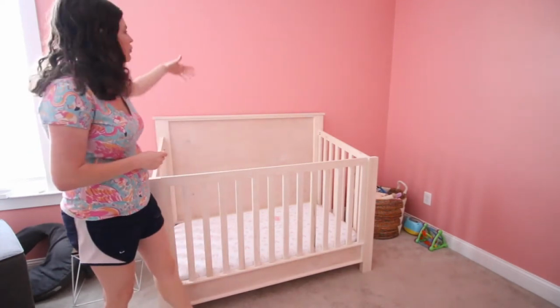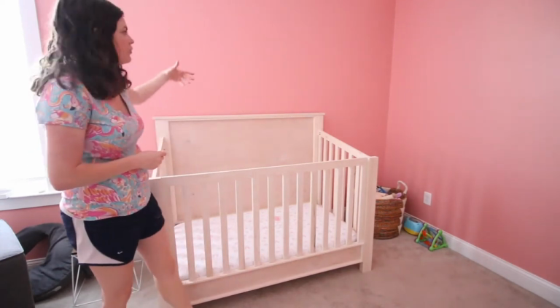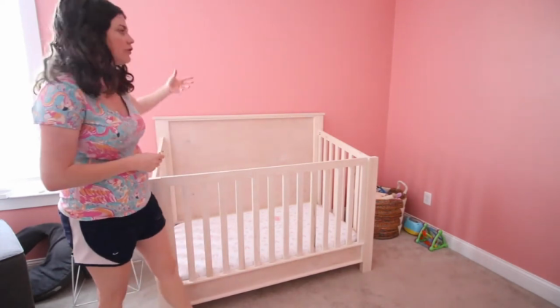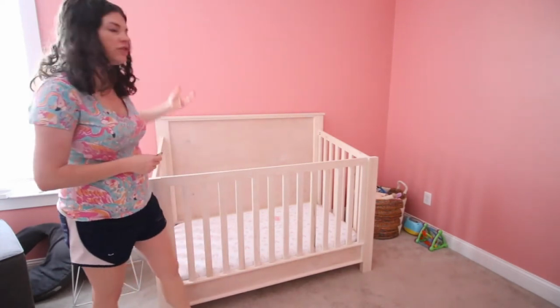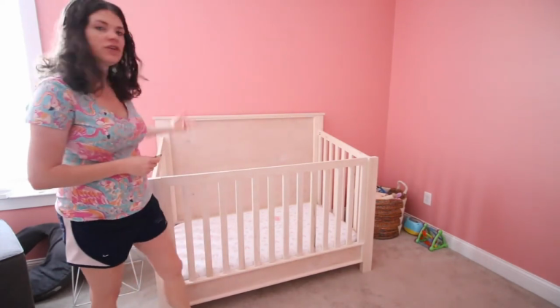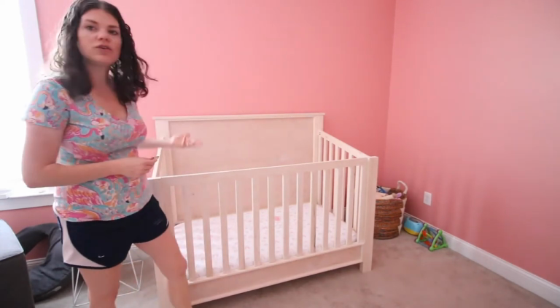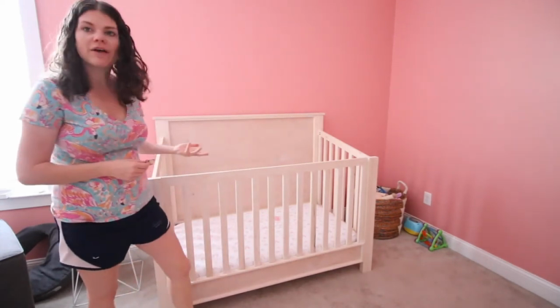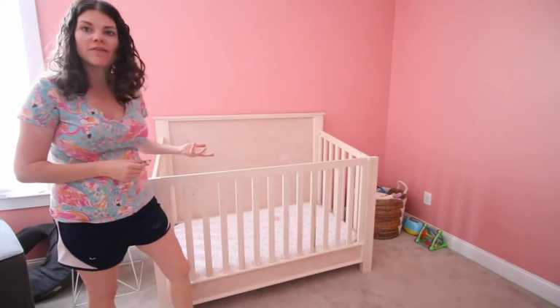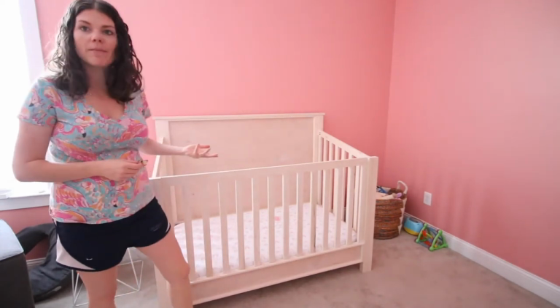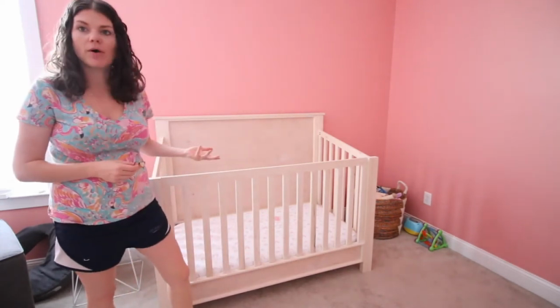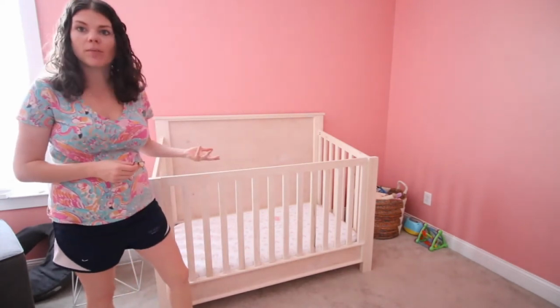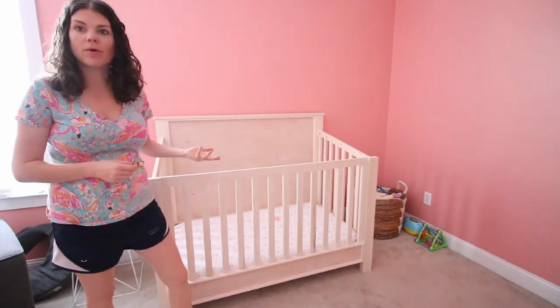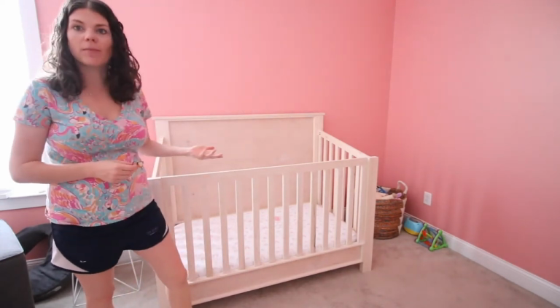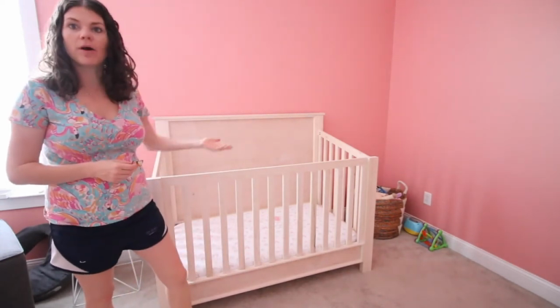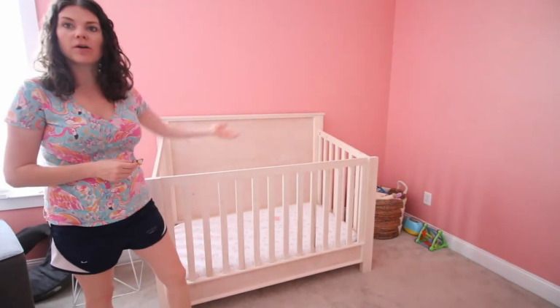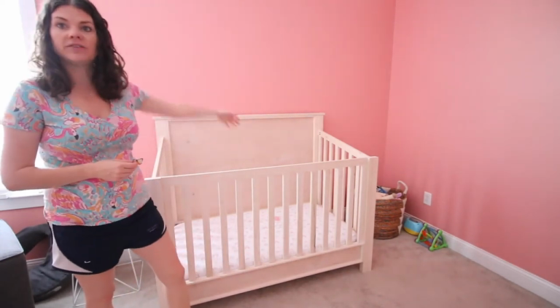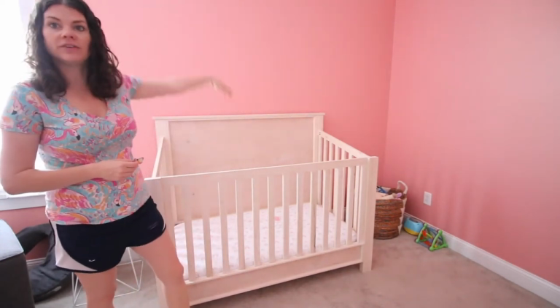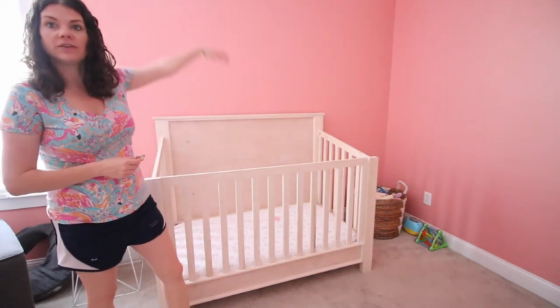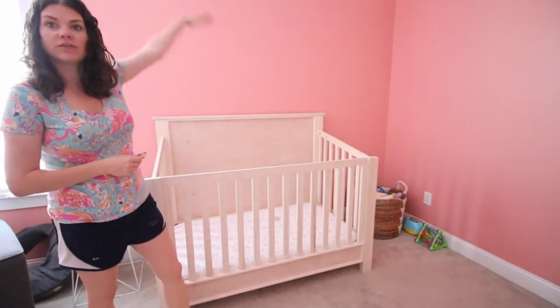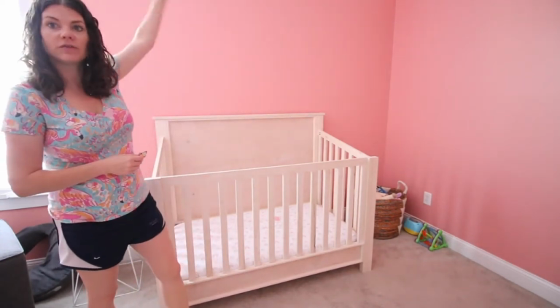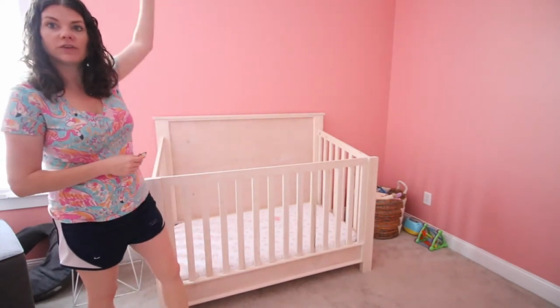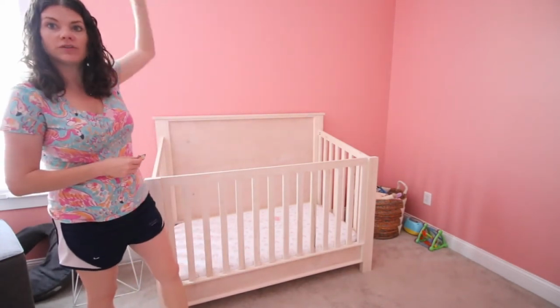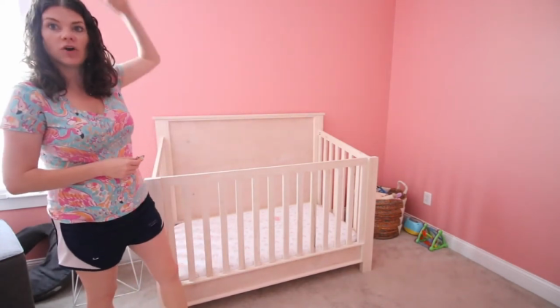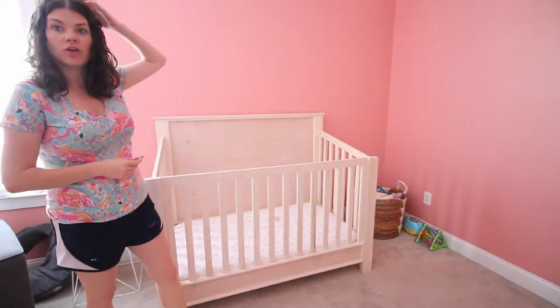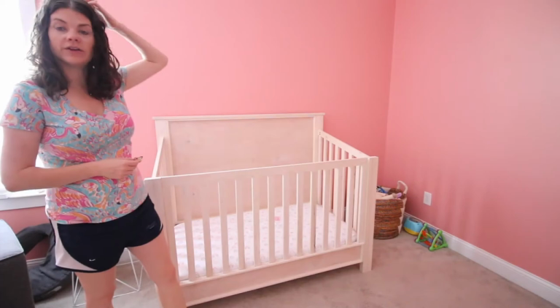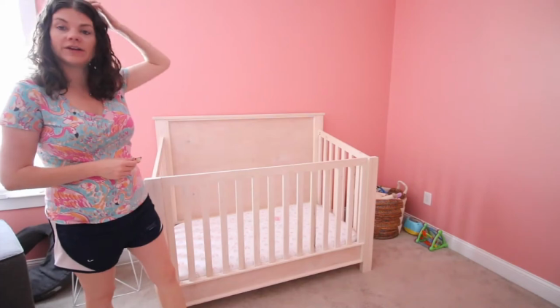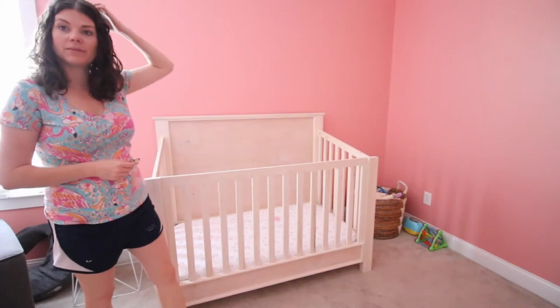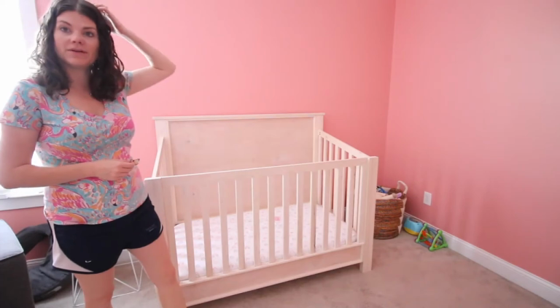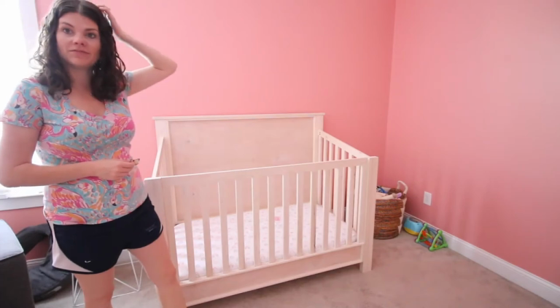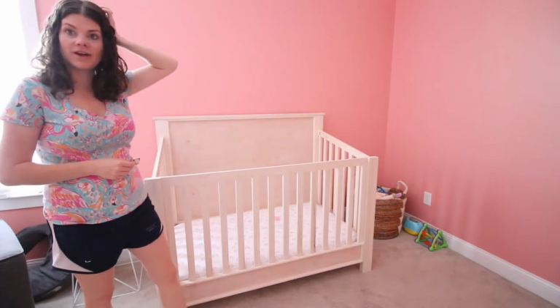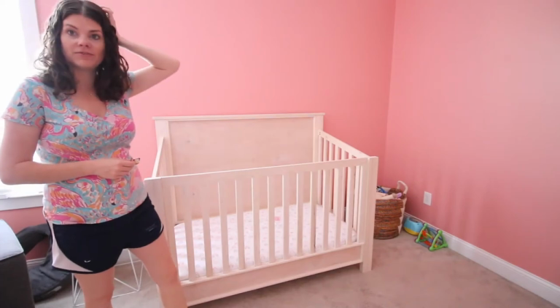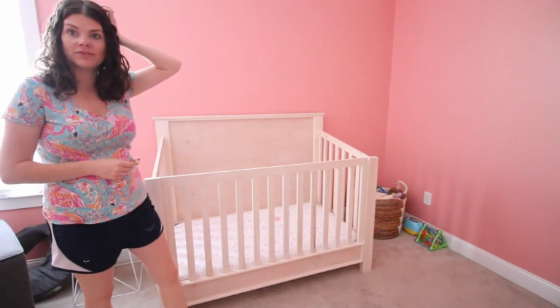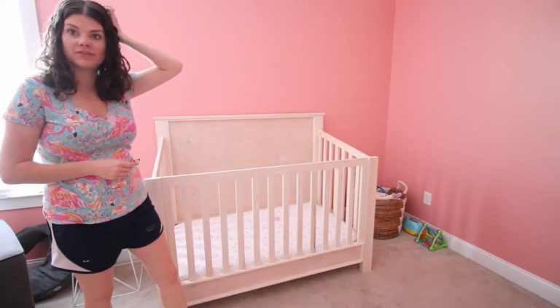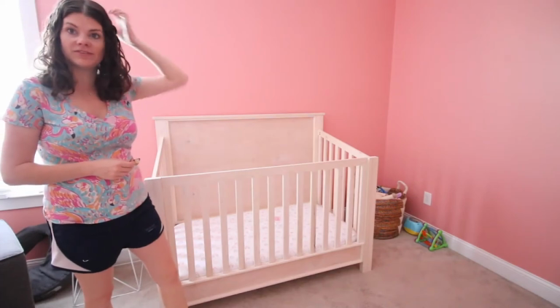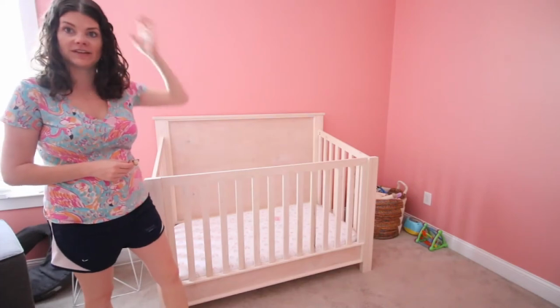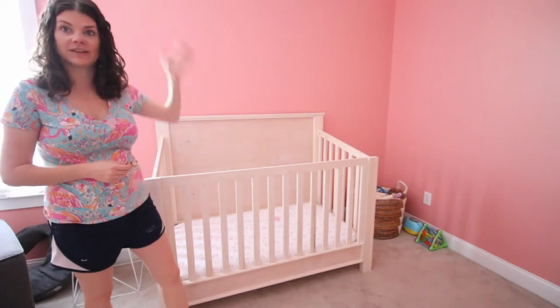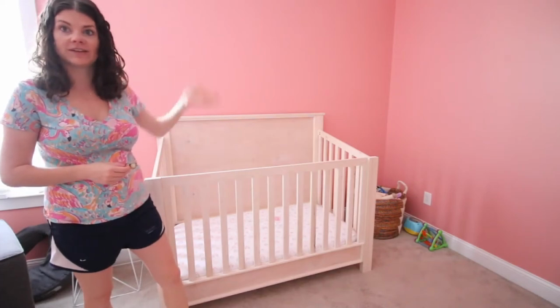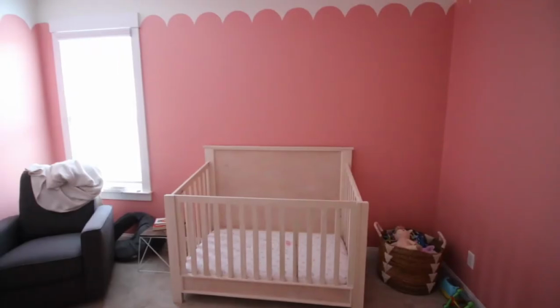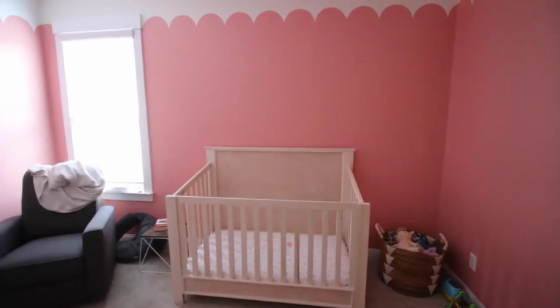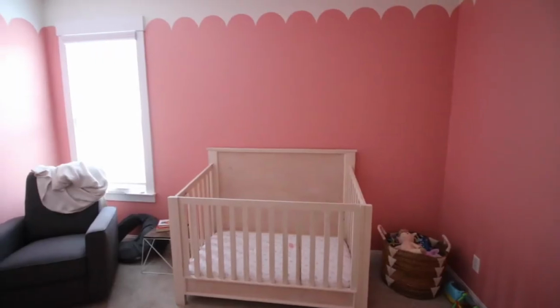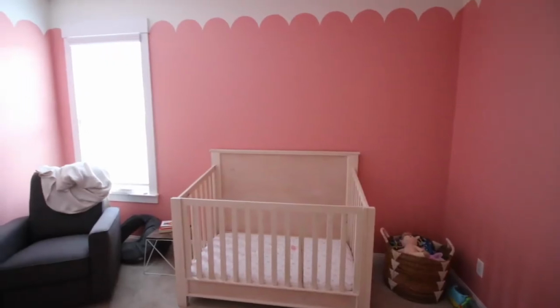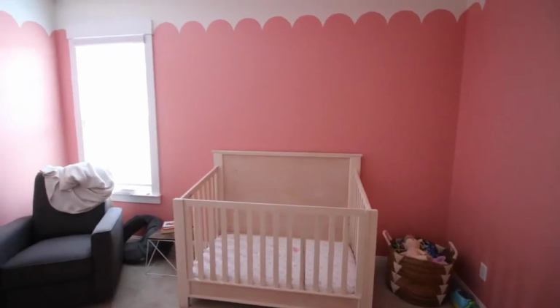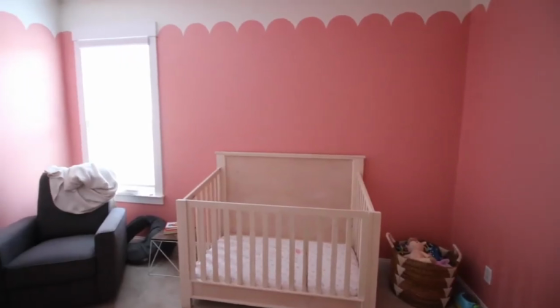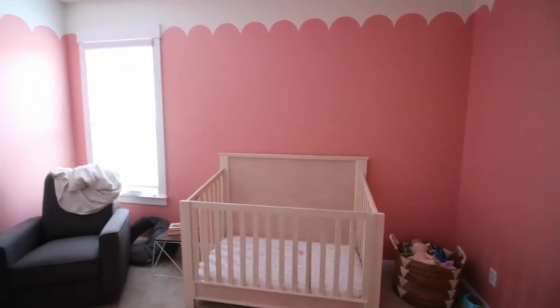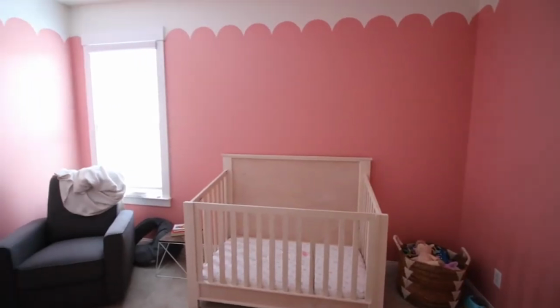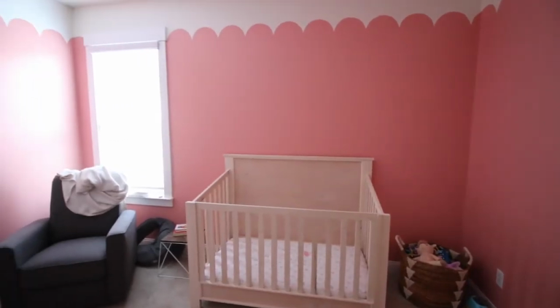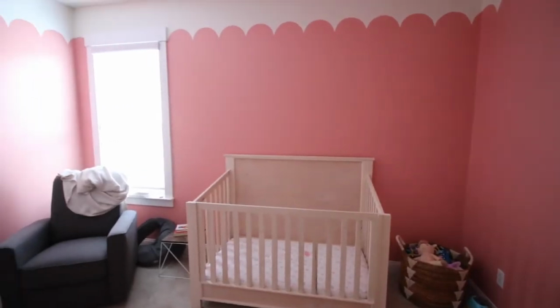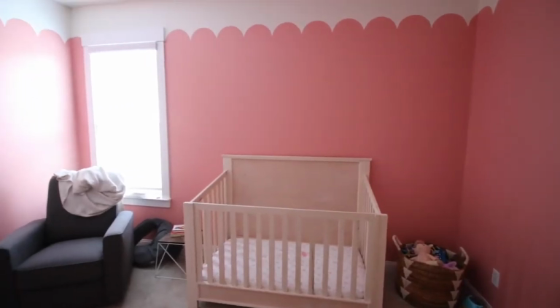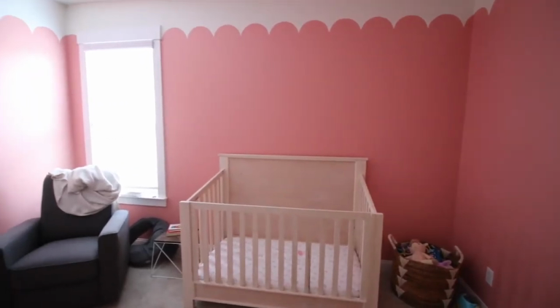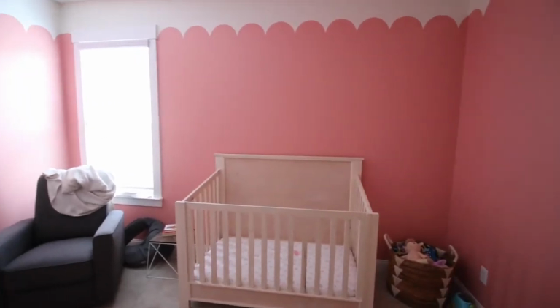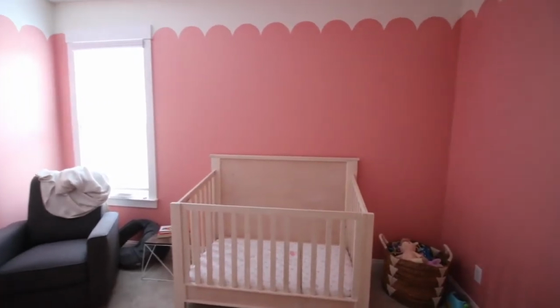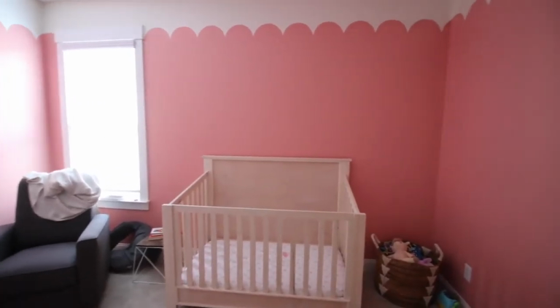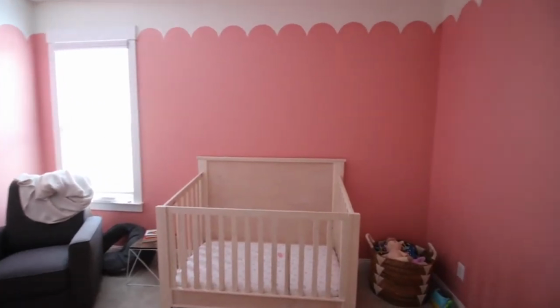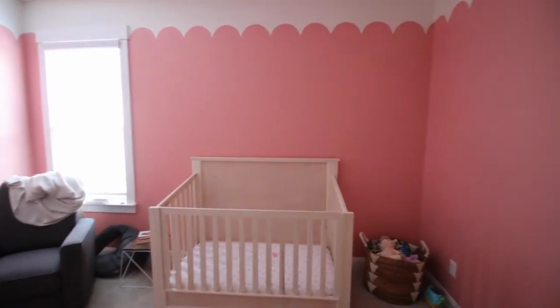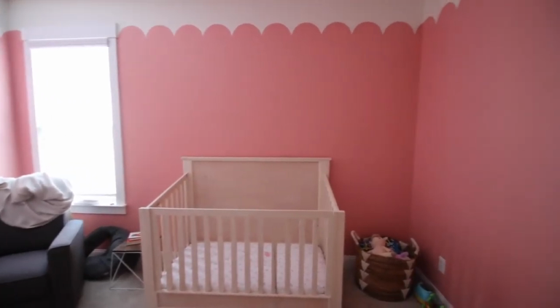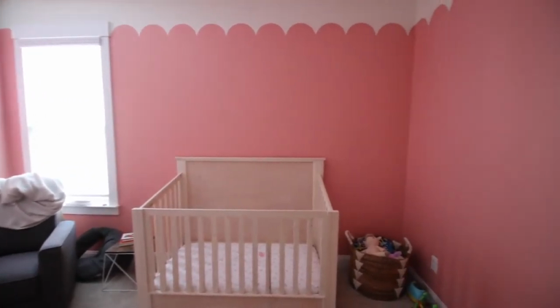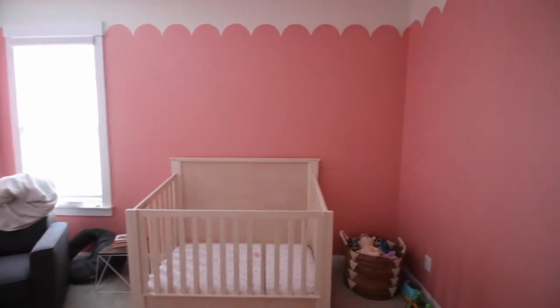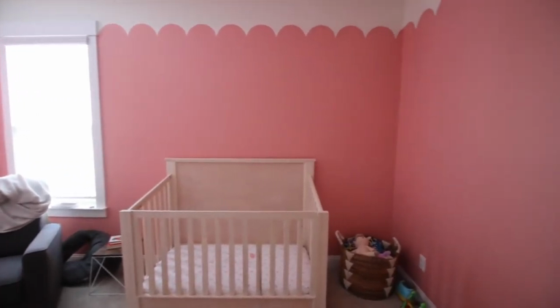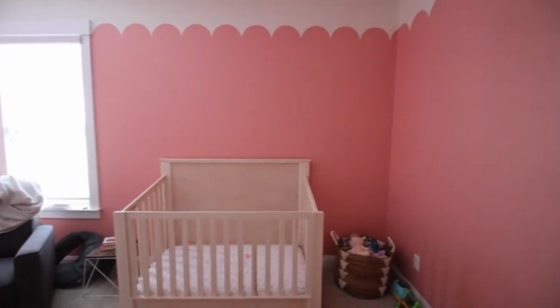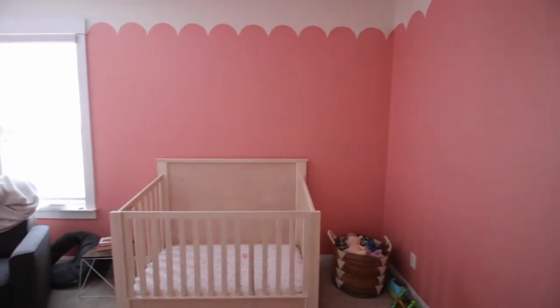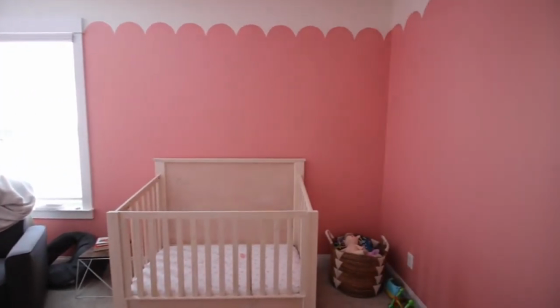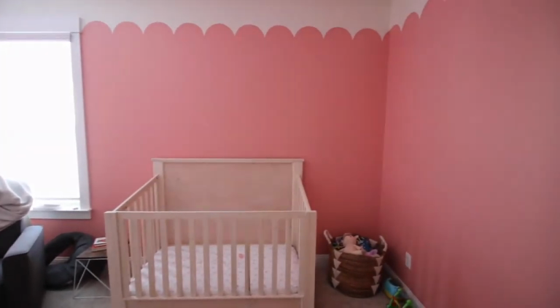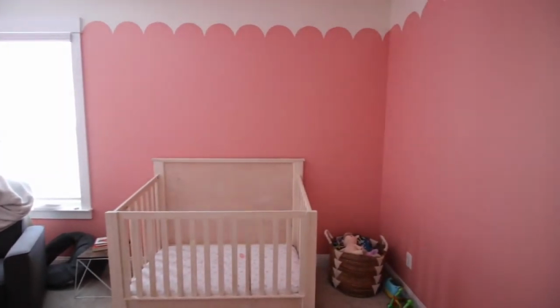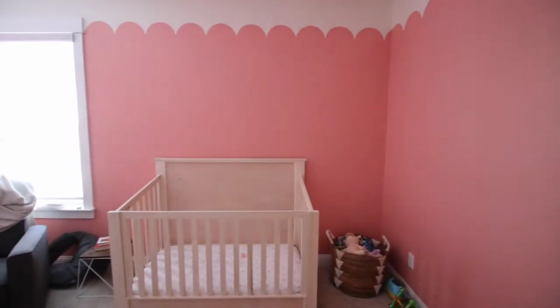Now traditionally you'd have a mobile, but our ceilings are really tall in here — we have nine foot ceilings upstairs — and so I wanted something hanging.